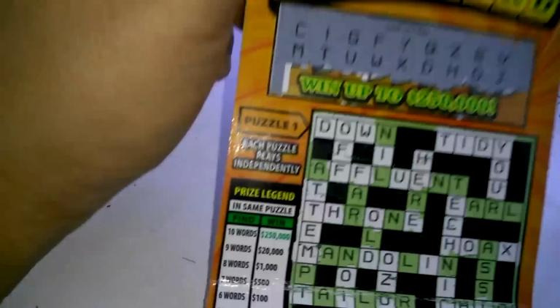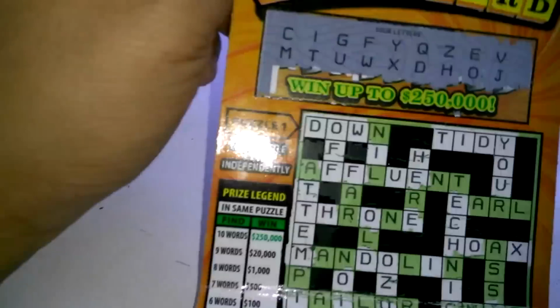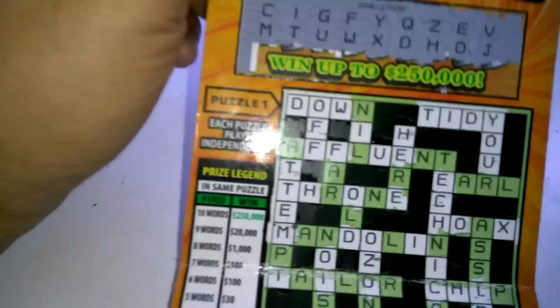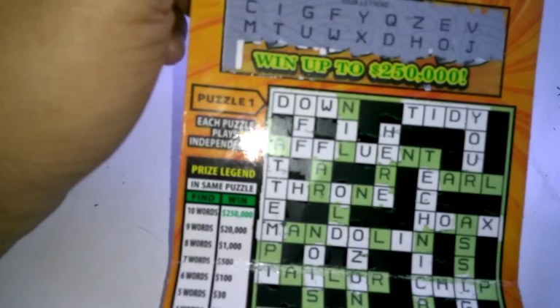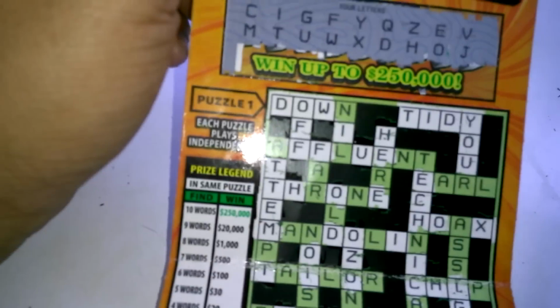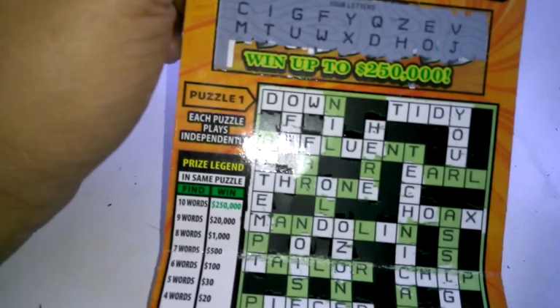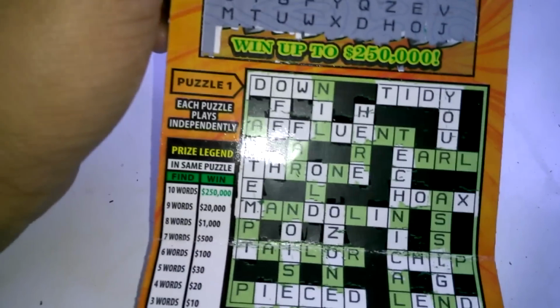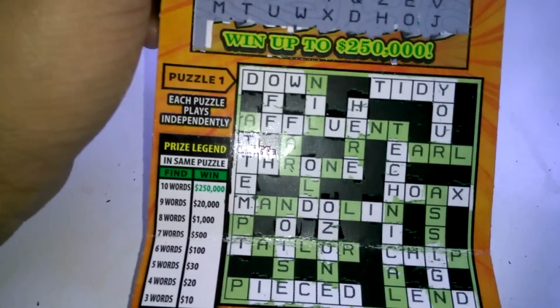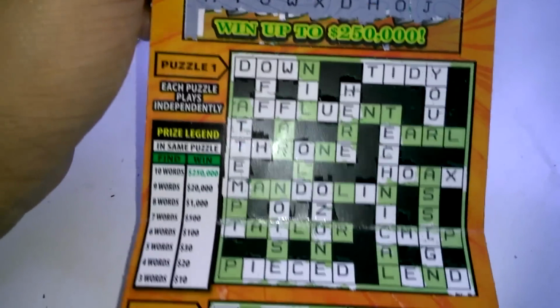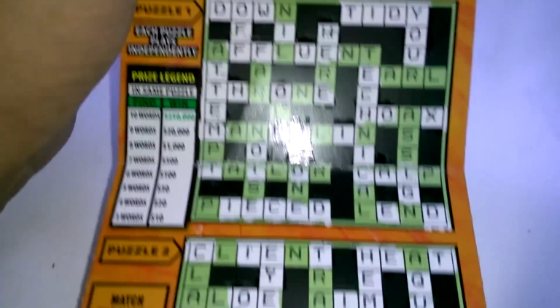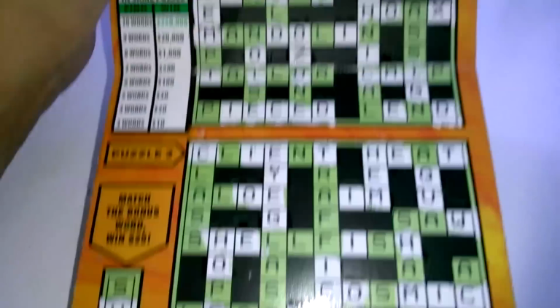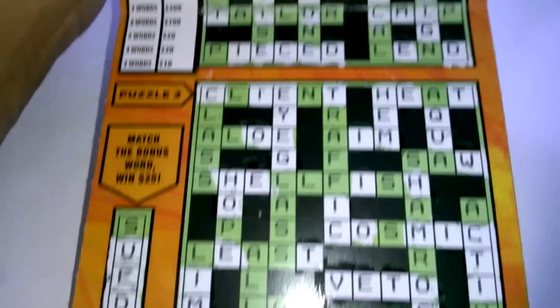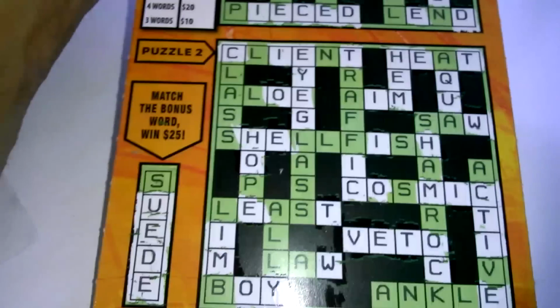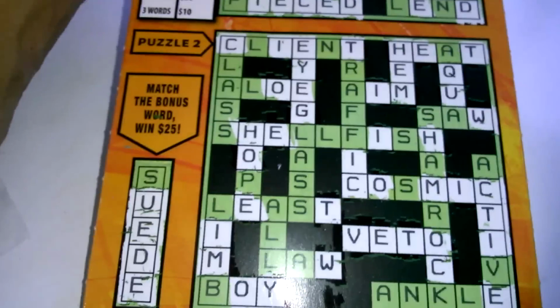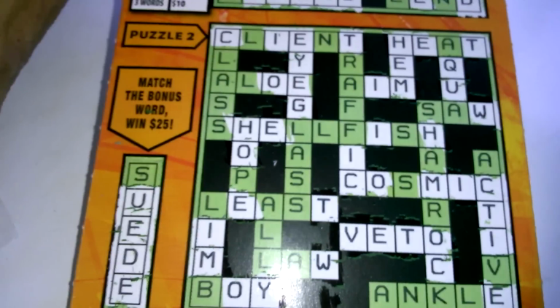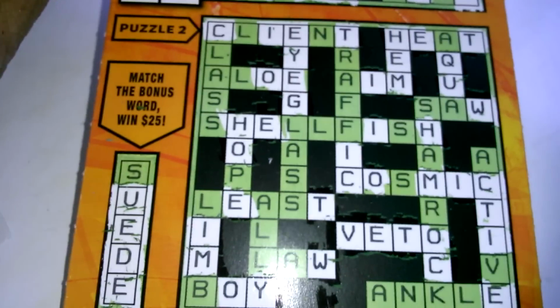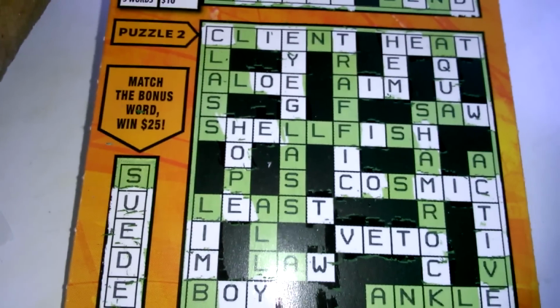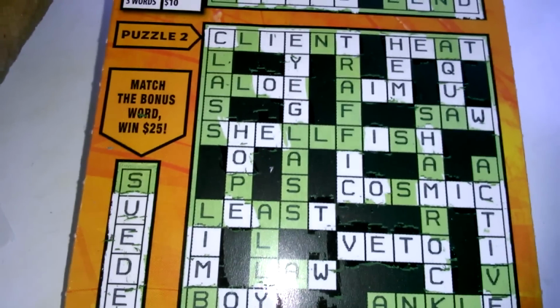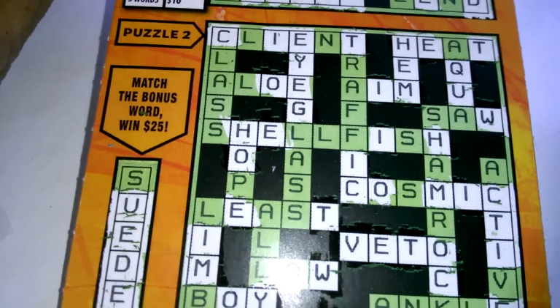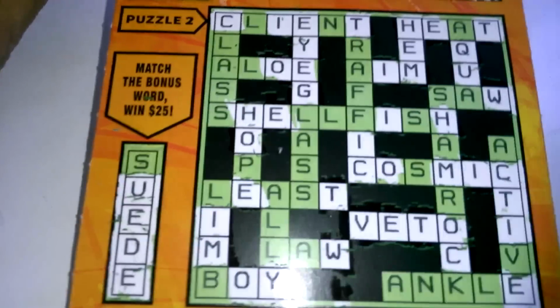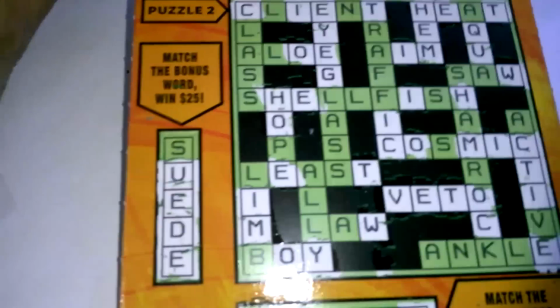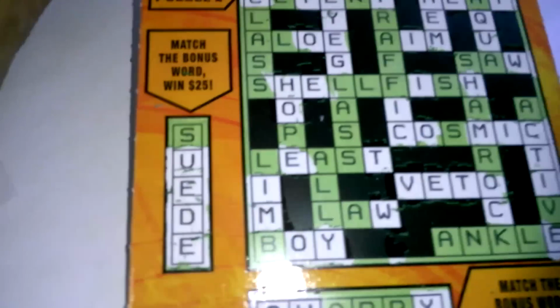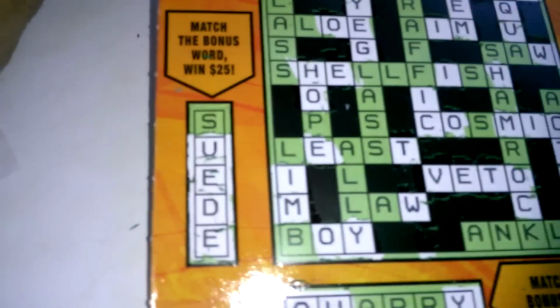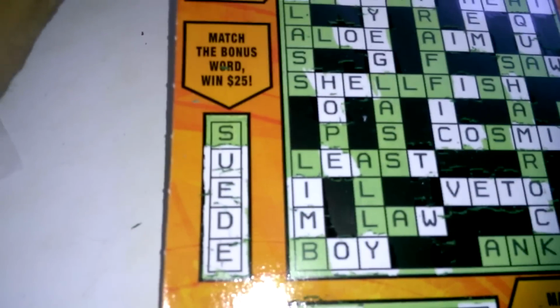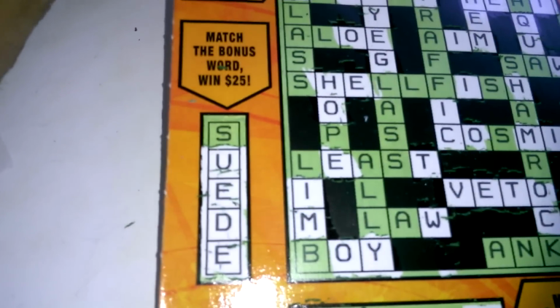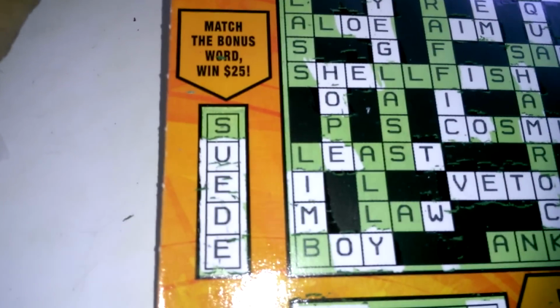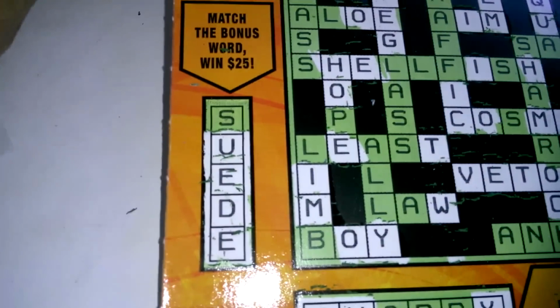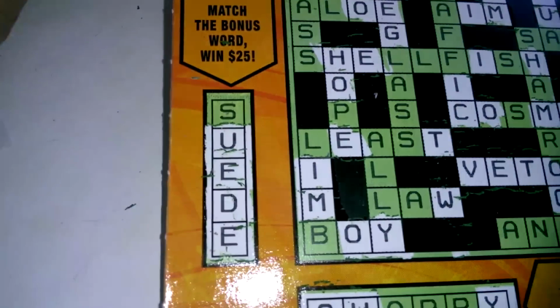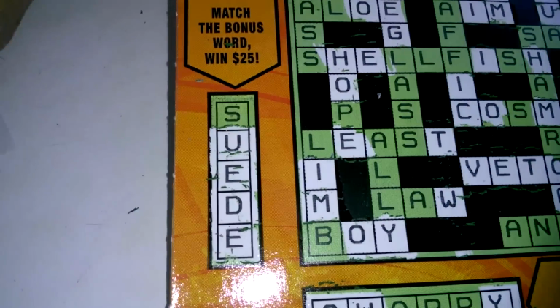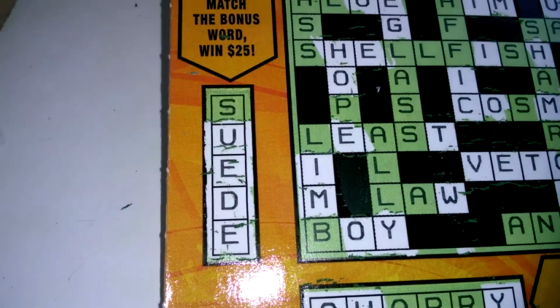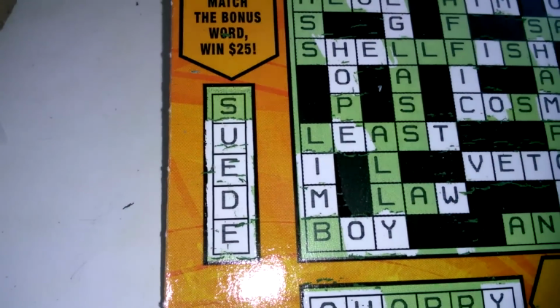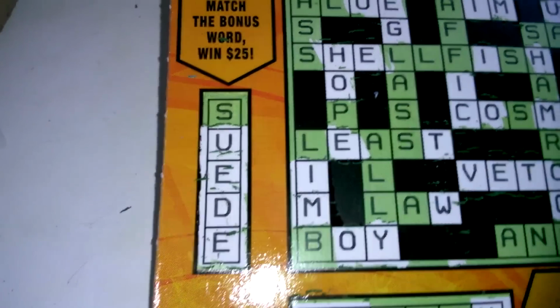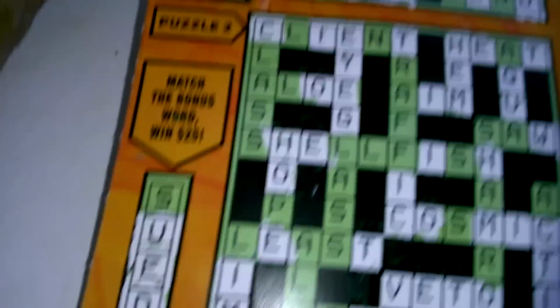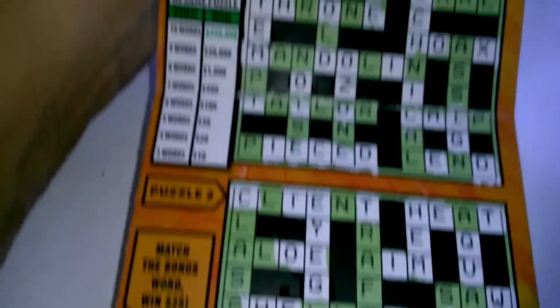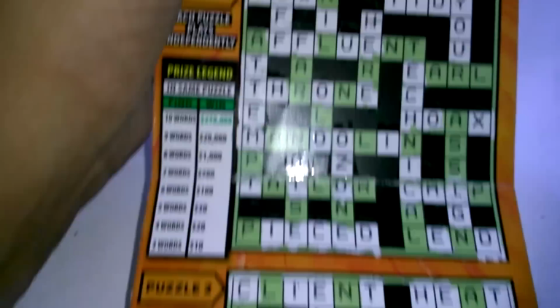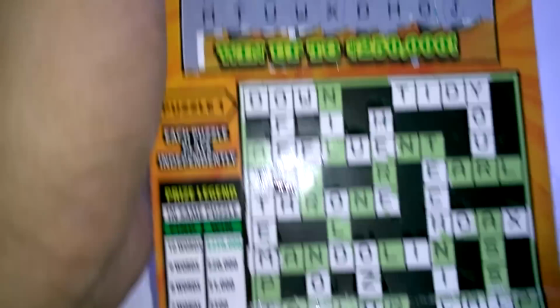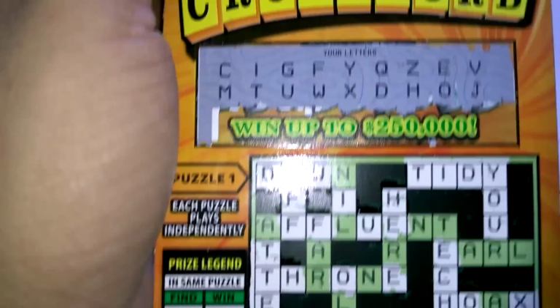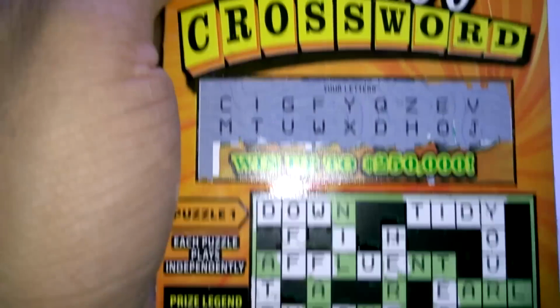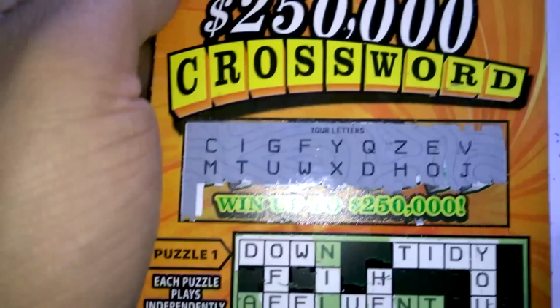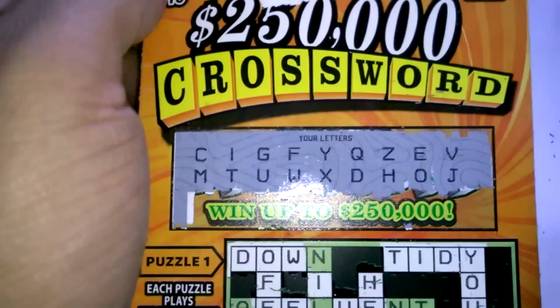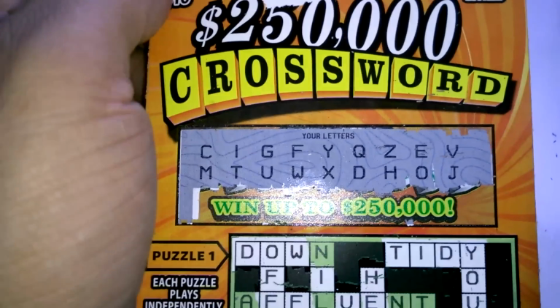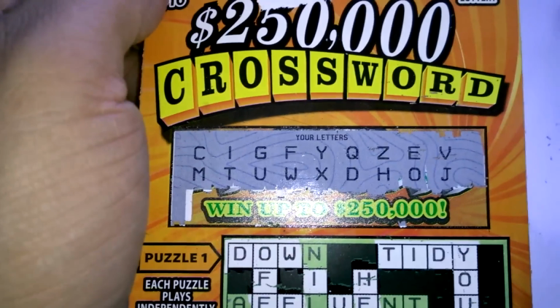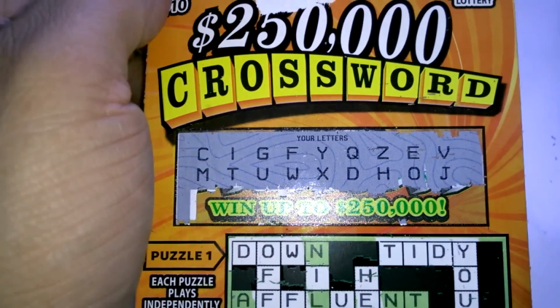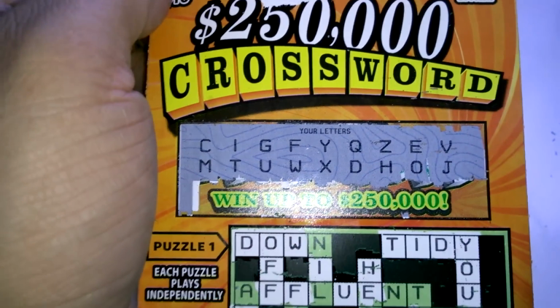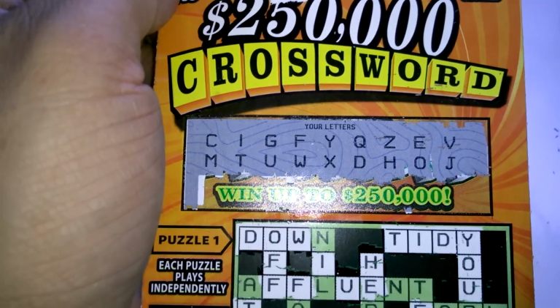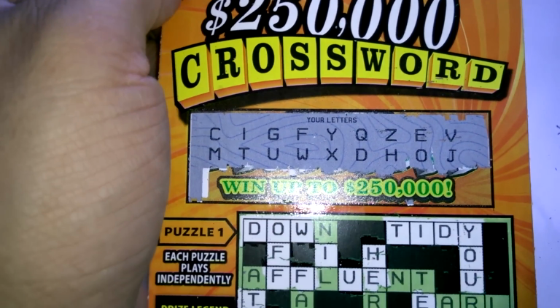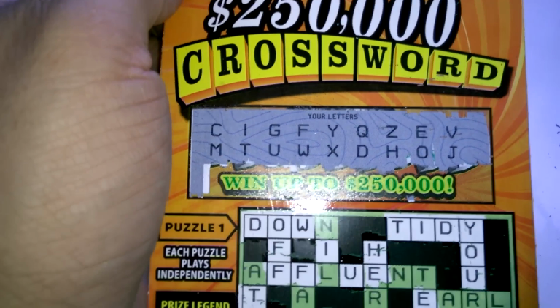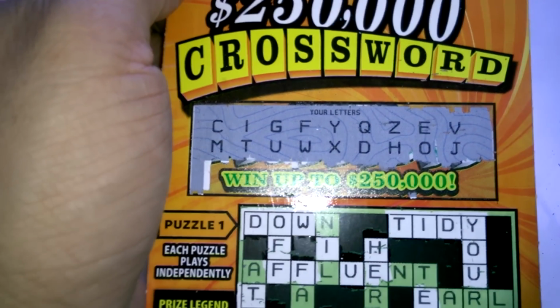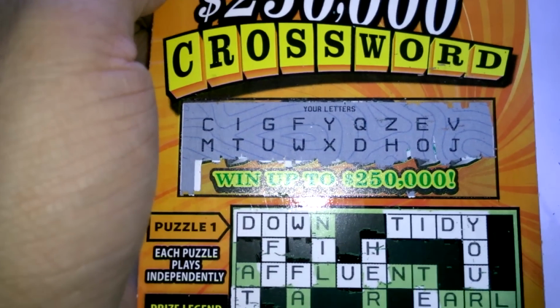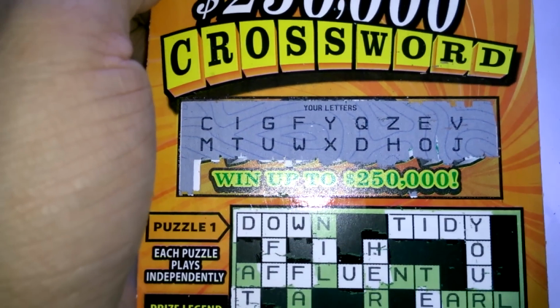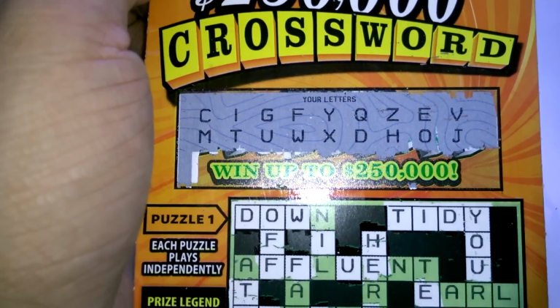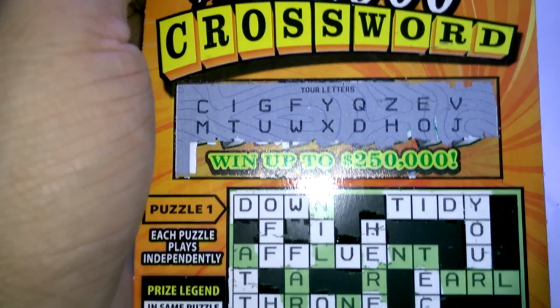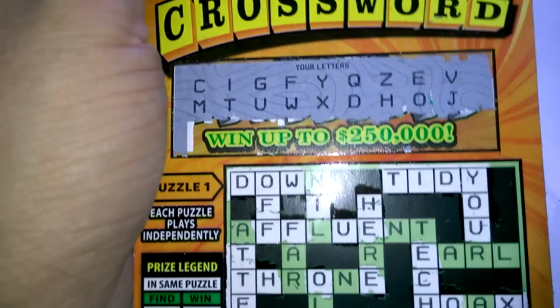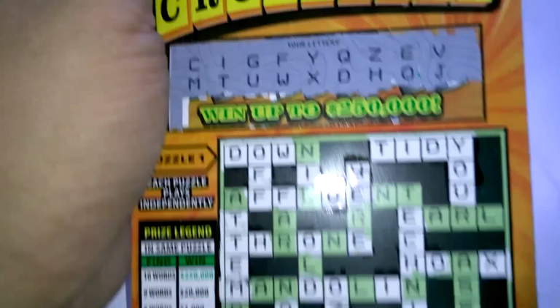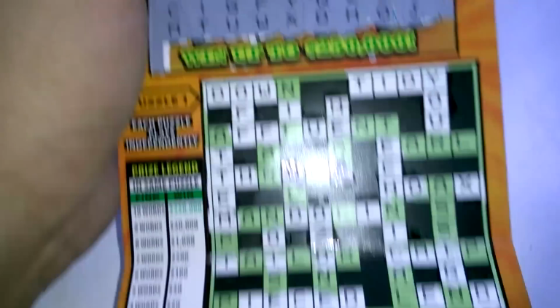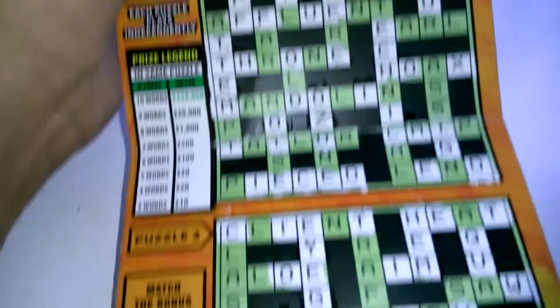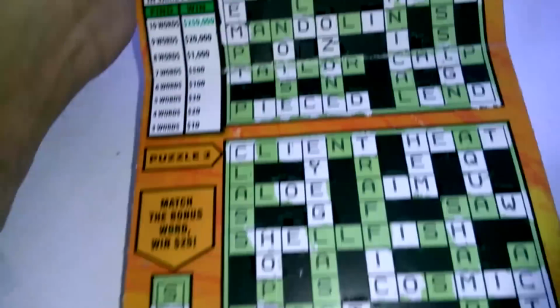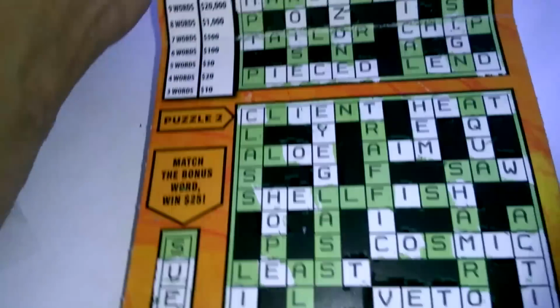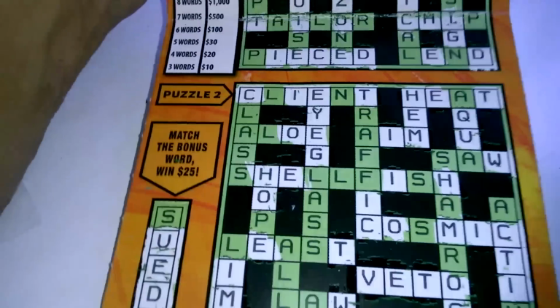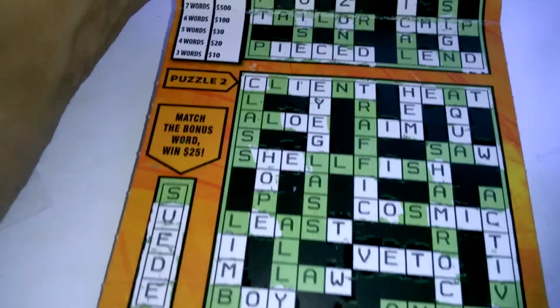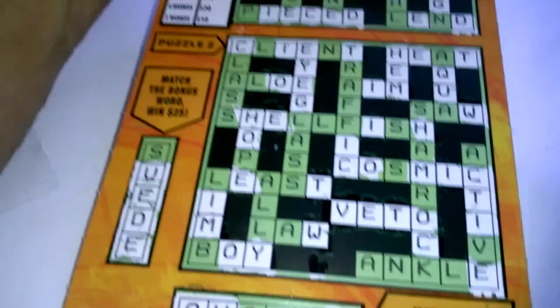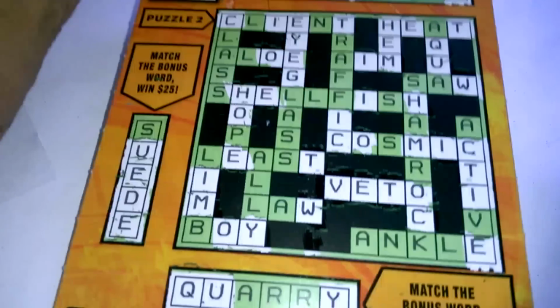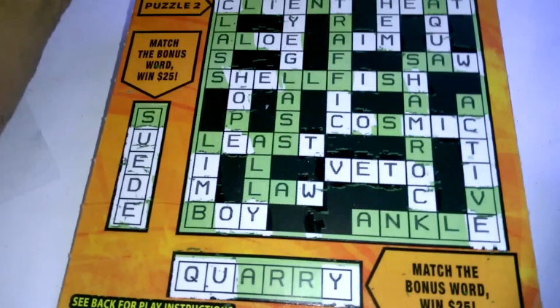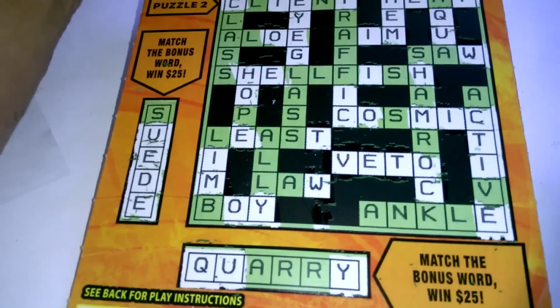So, we got two on the top and two on the bottom. And I did miss the D in Suede, so we just missed the S. We had the S, we would have got $25 for him.